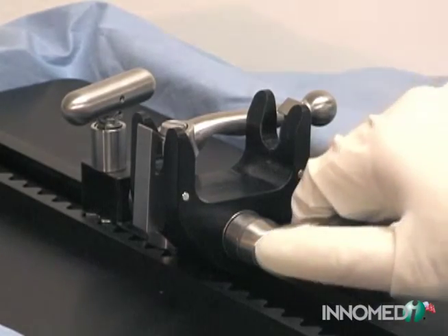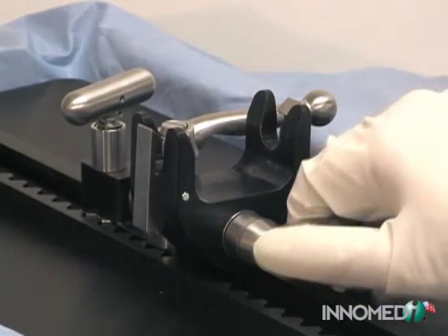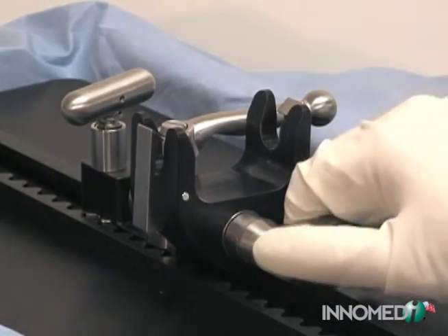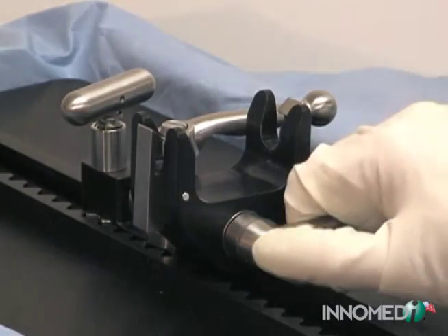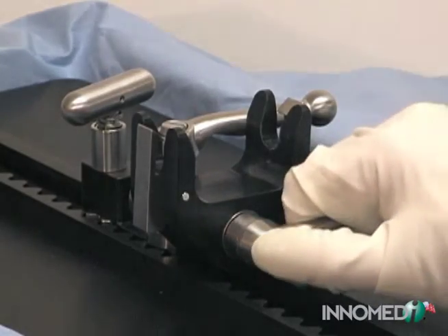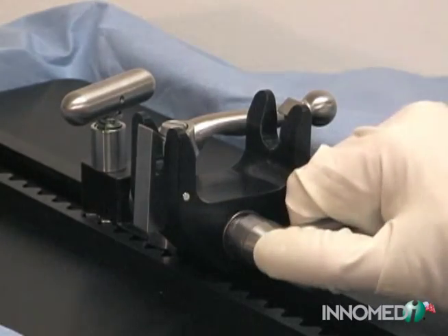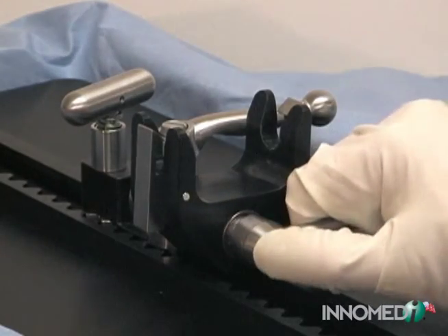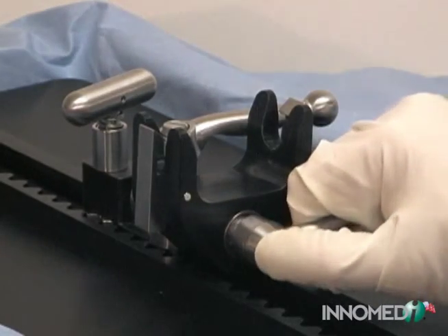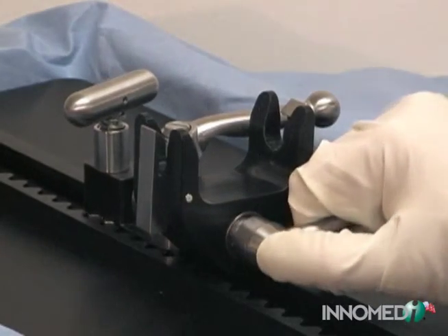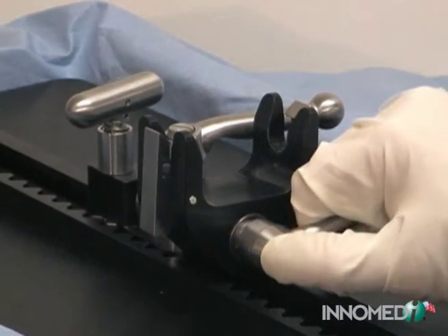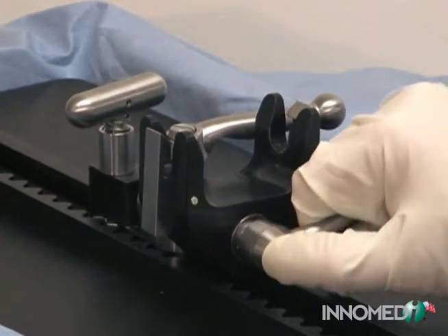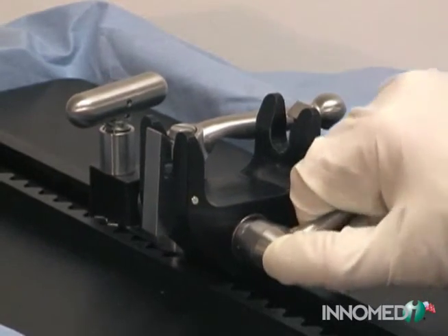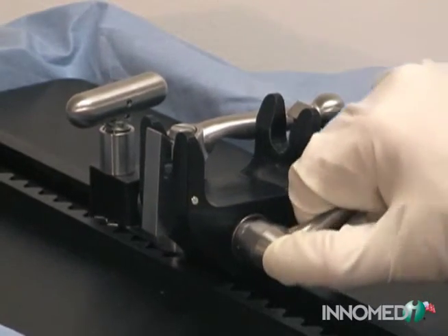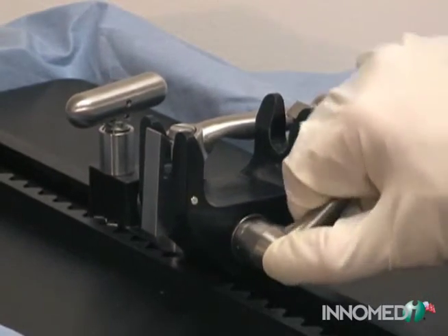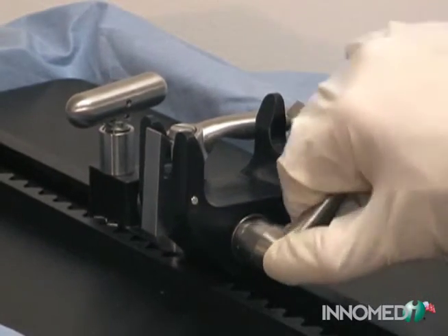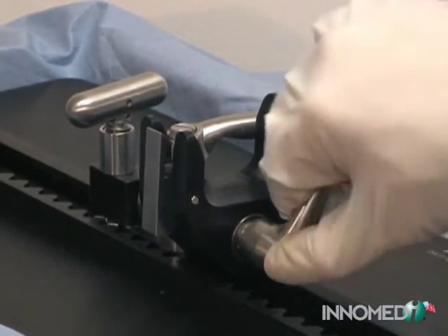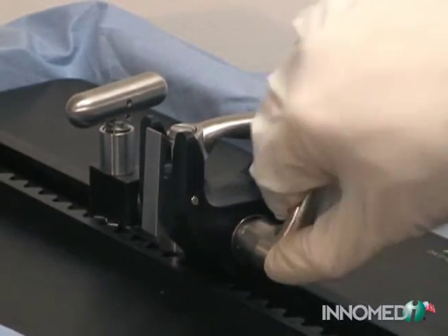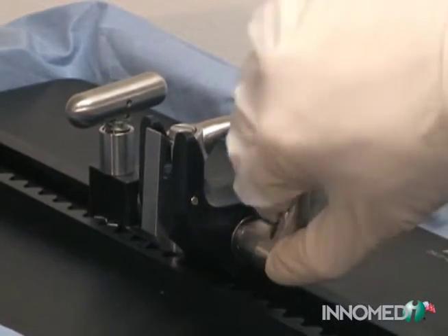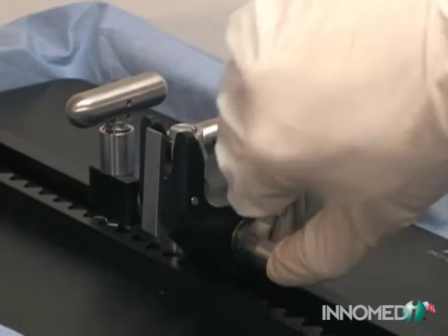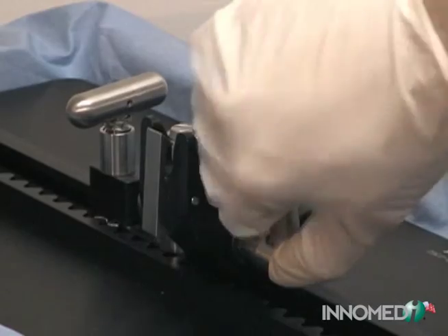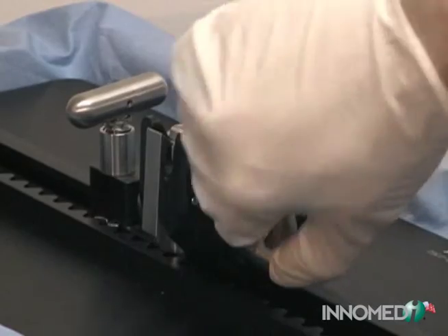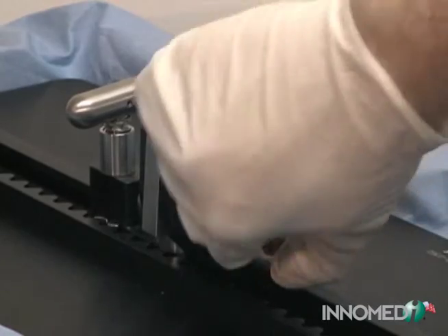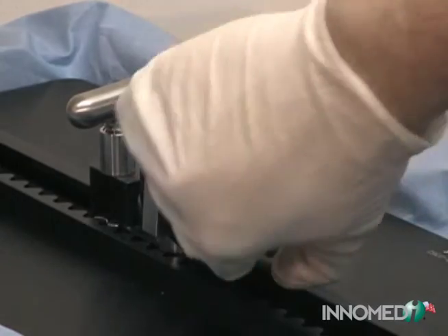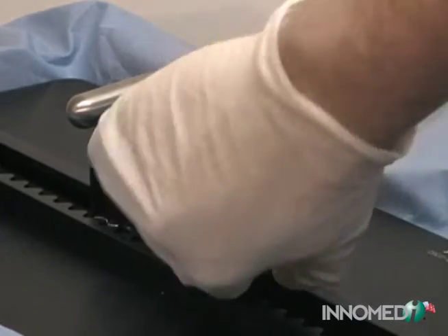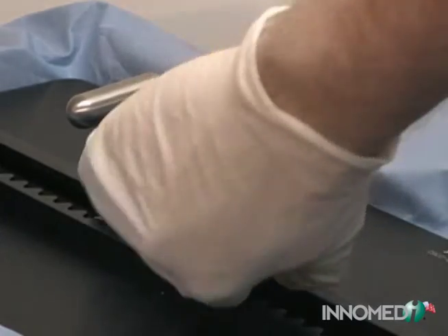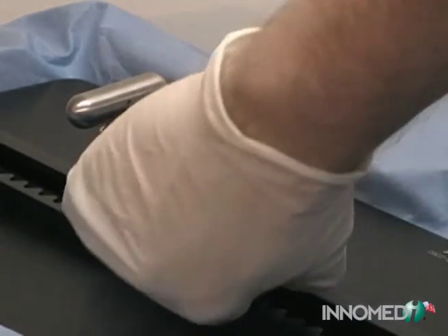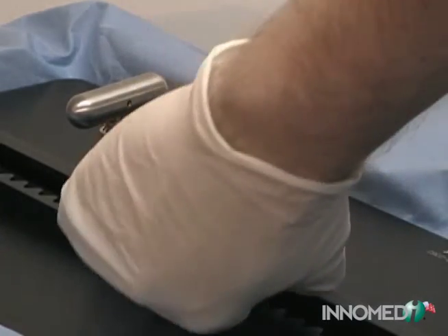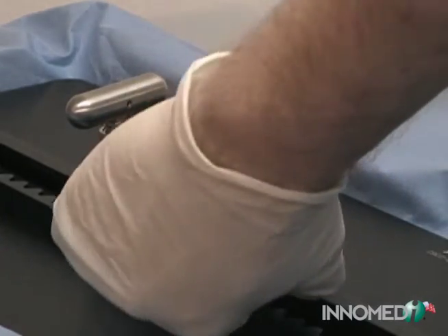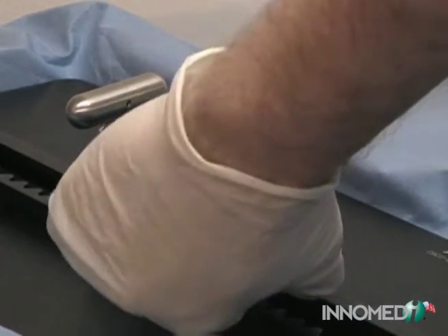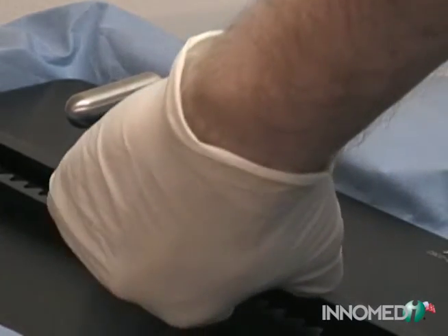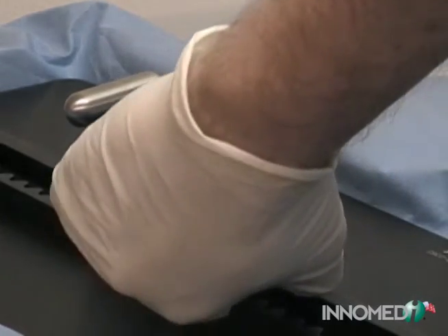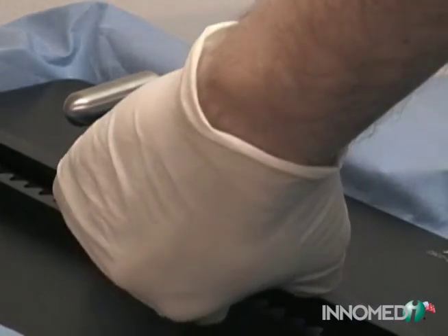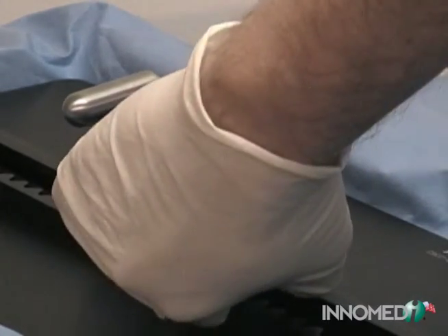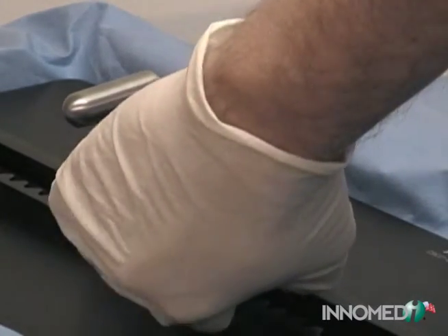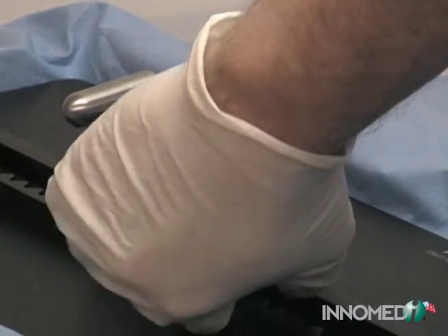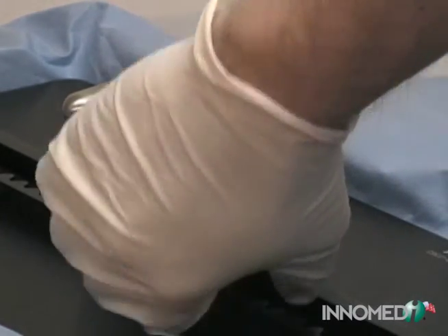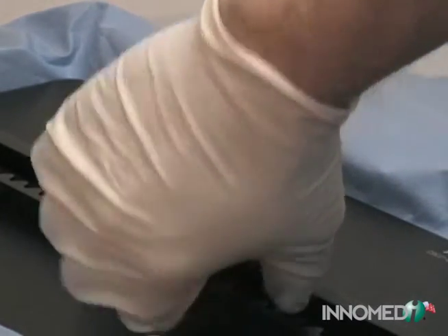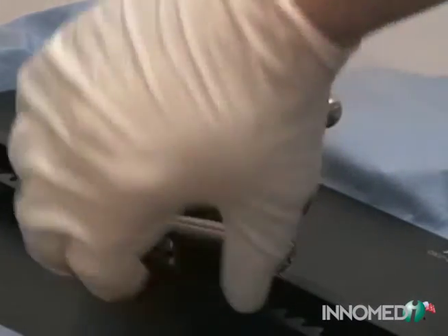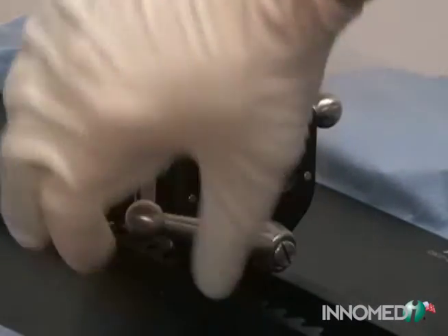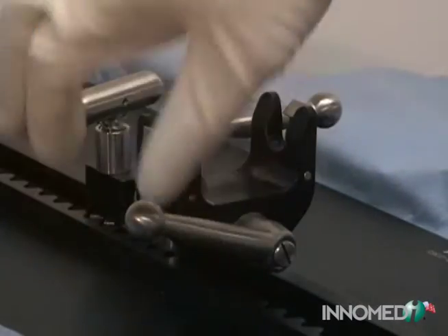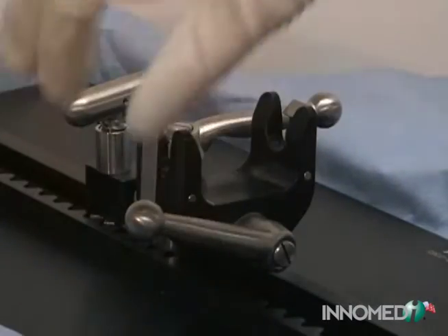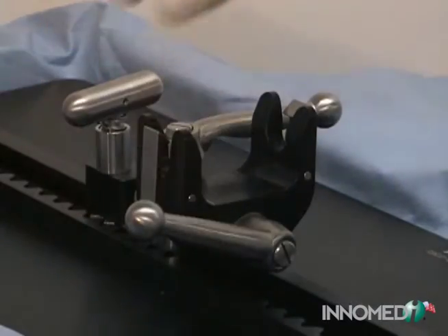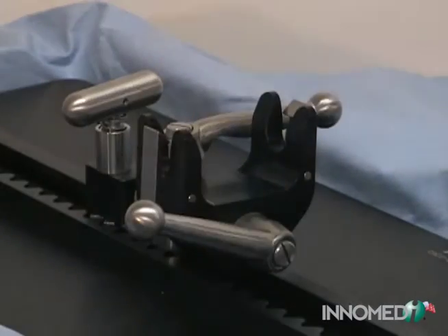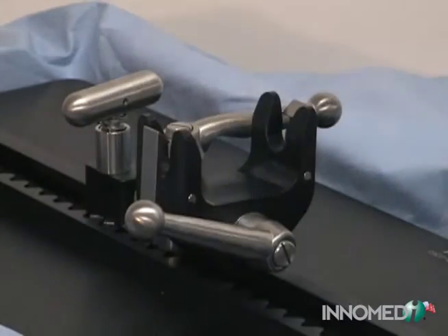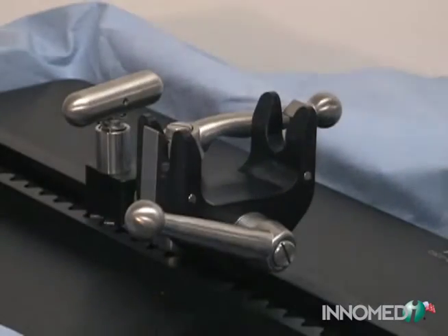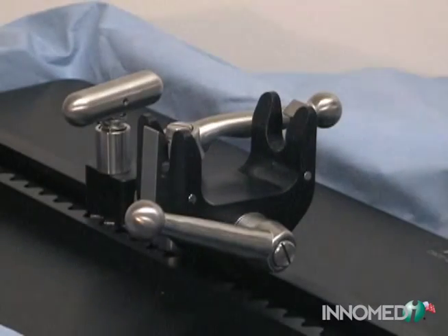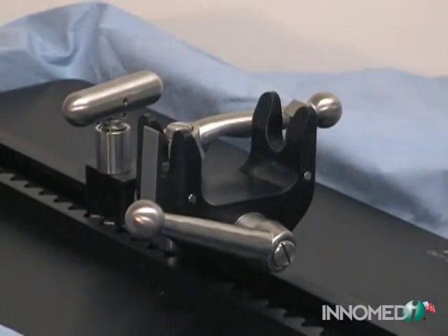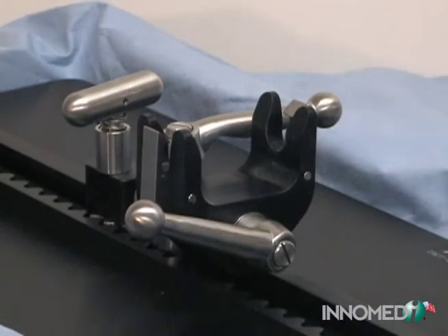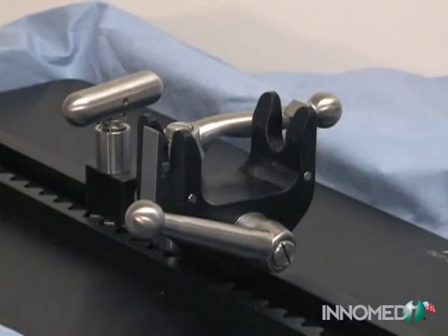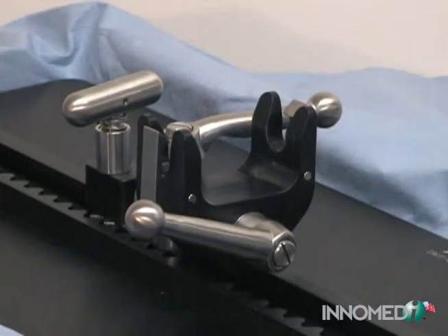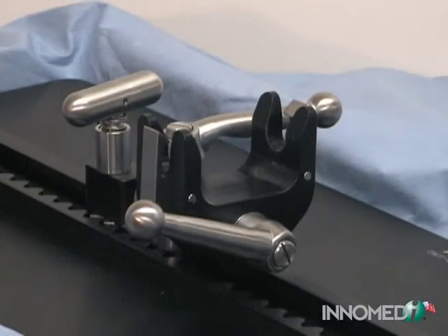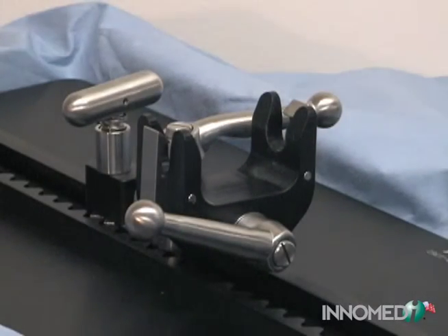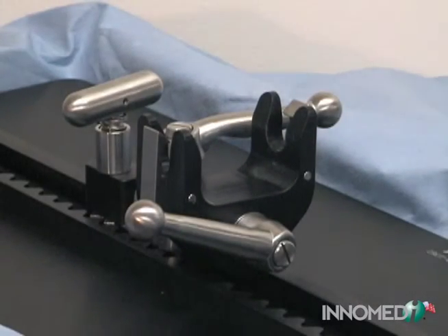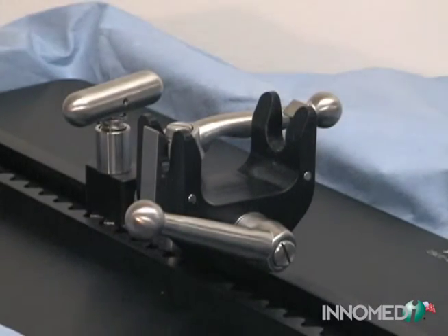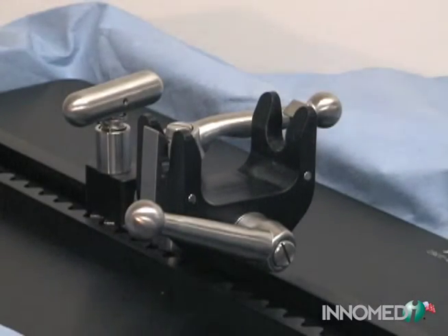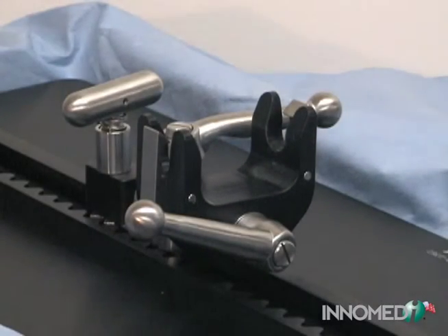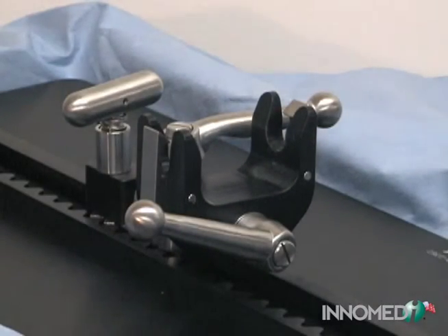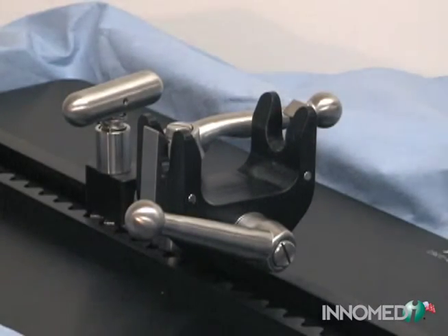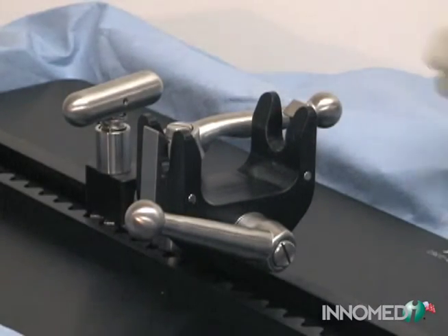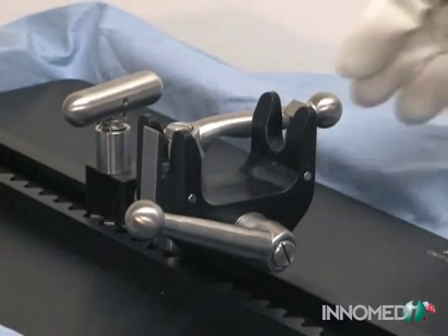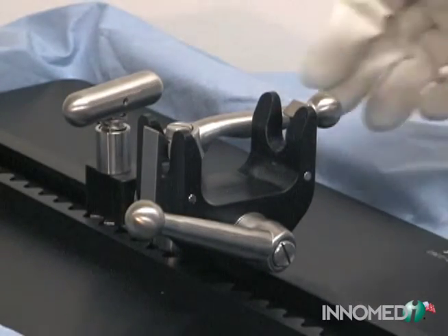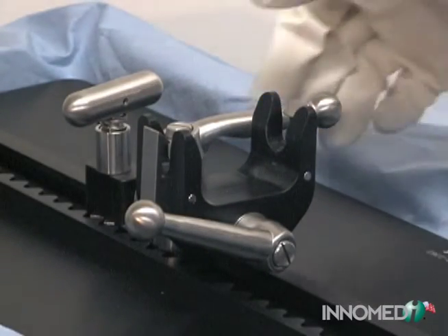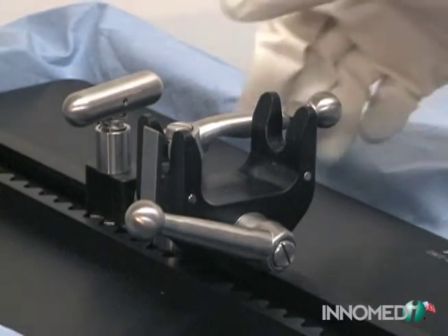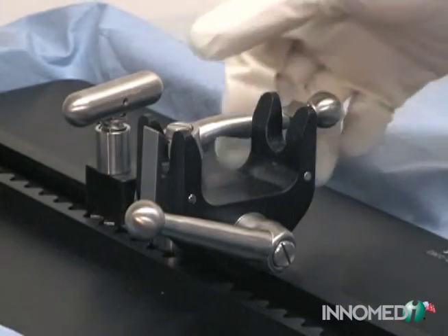The tilt and rotation bars can be modified for access by lifting upwards and changing the handle position.